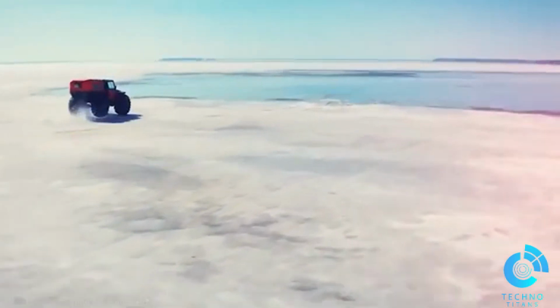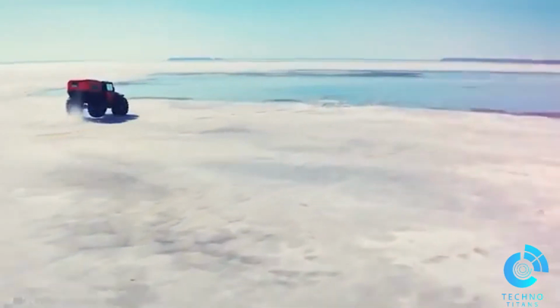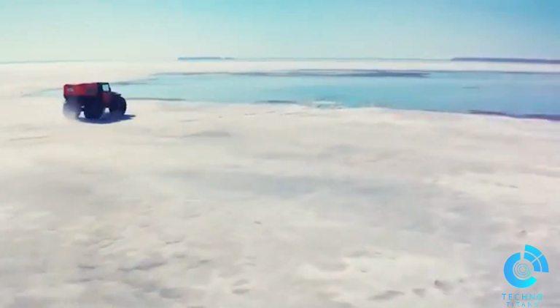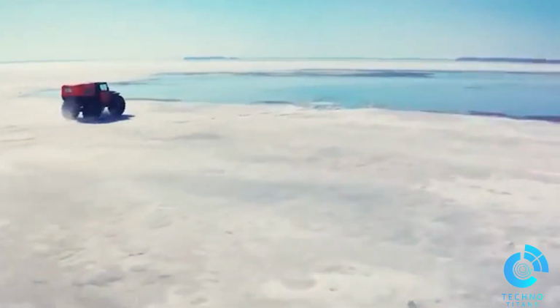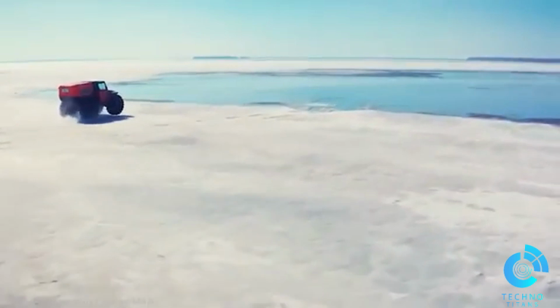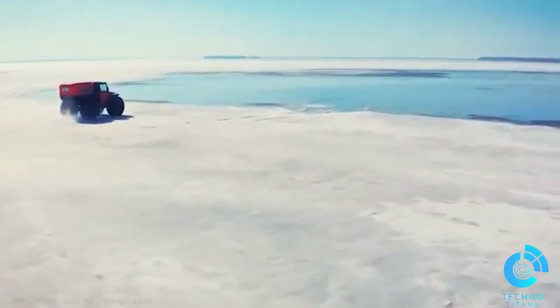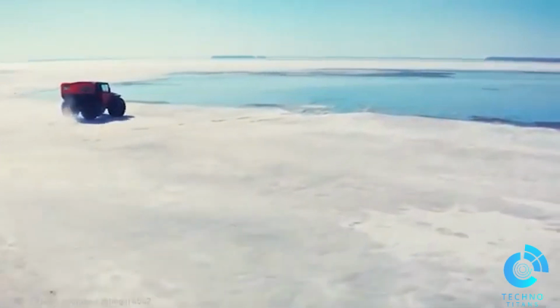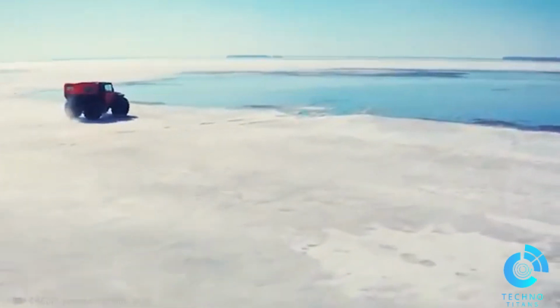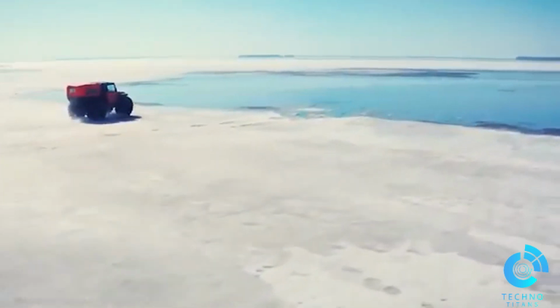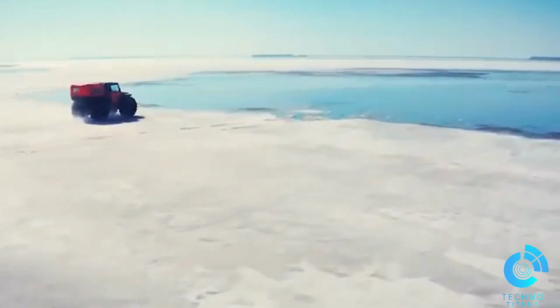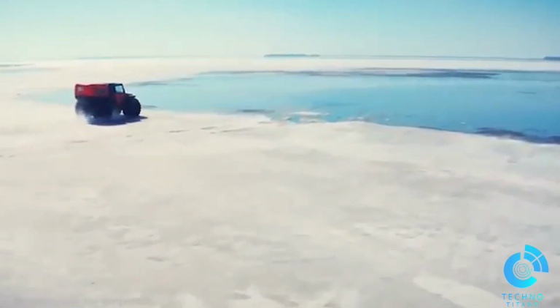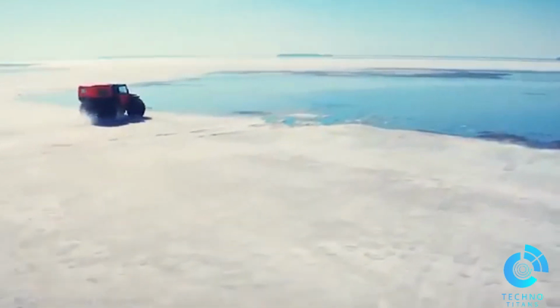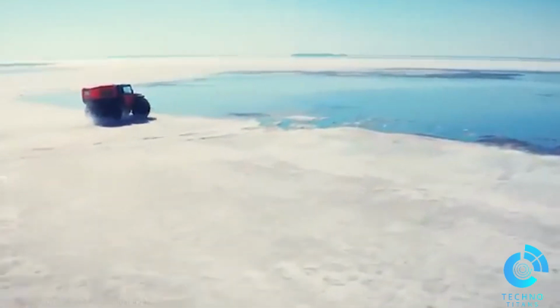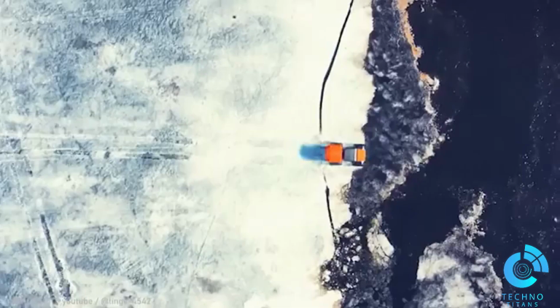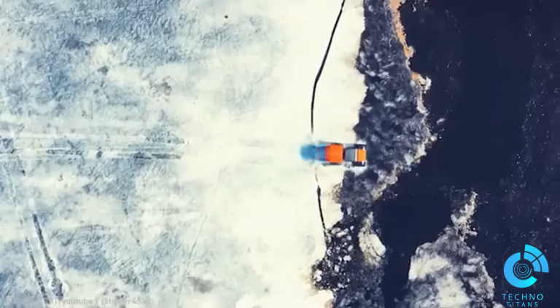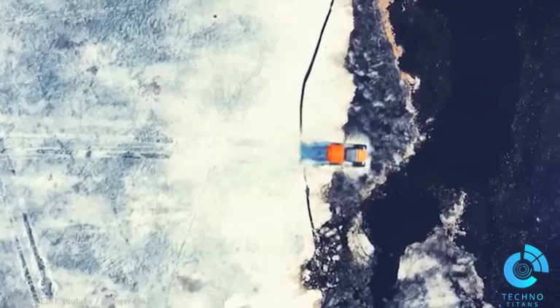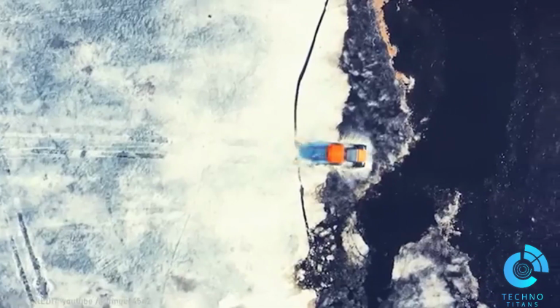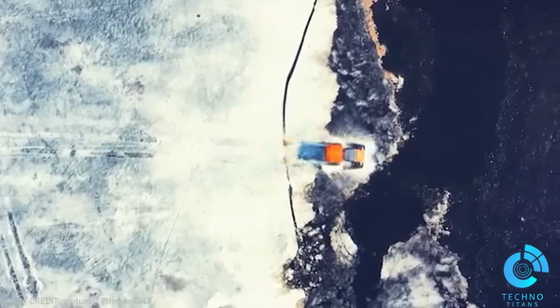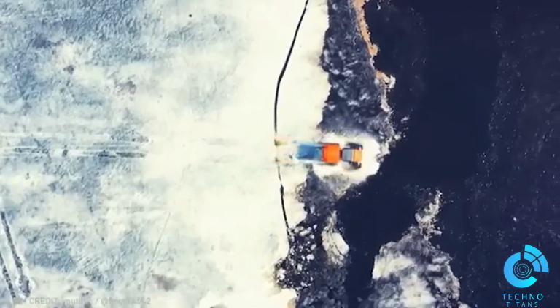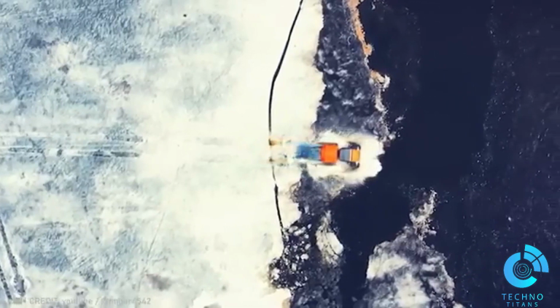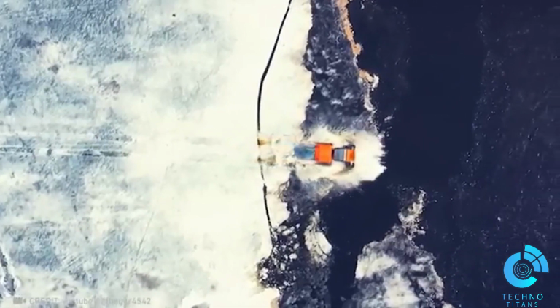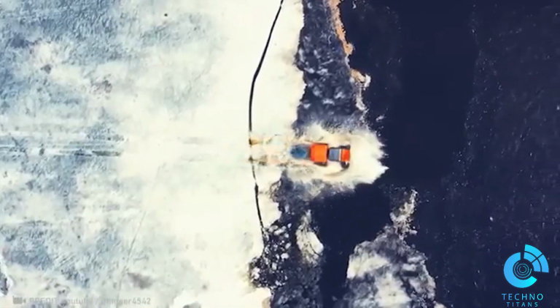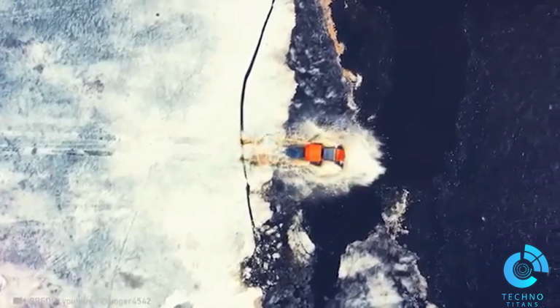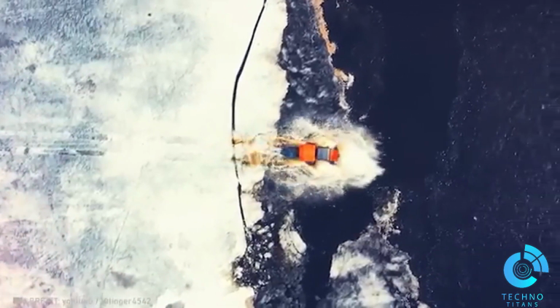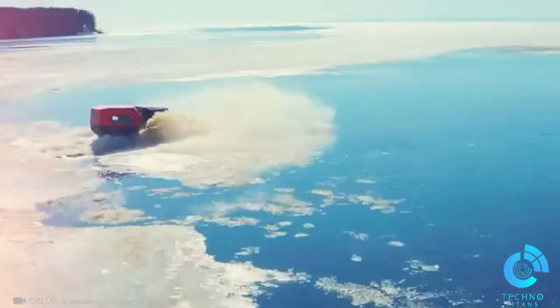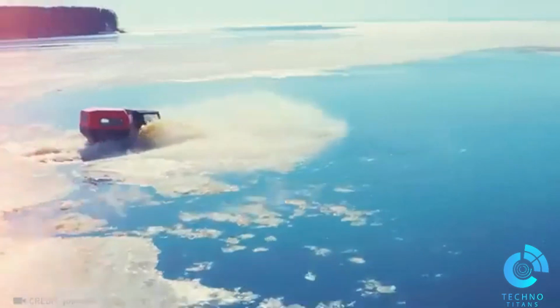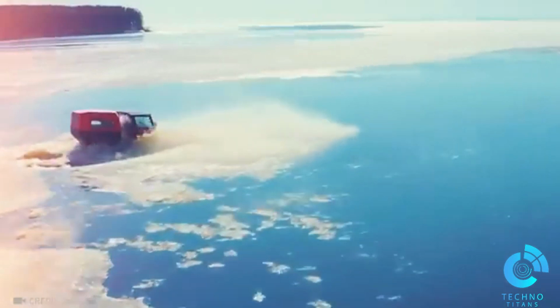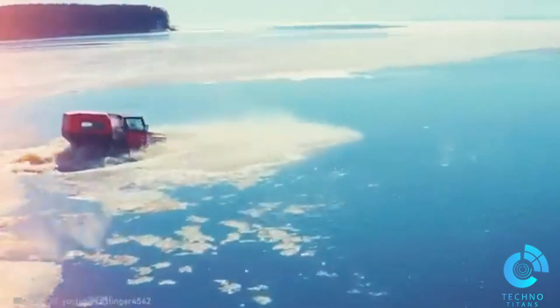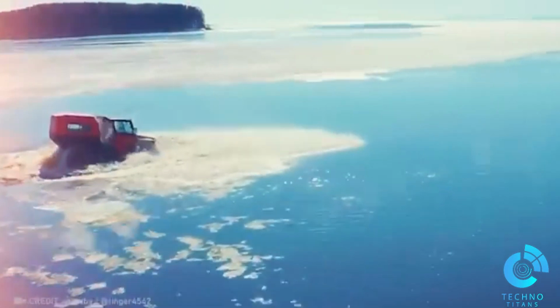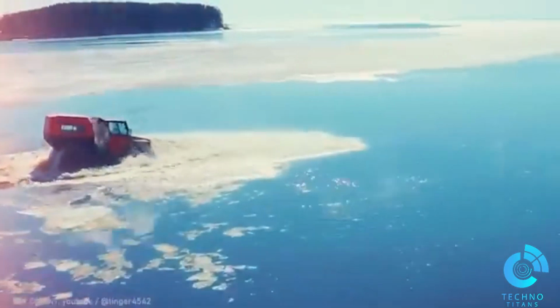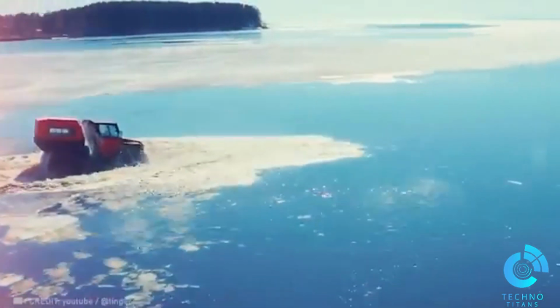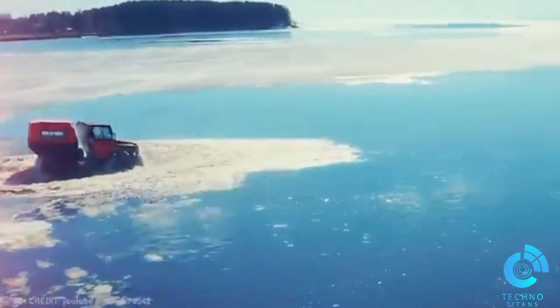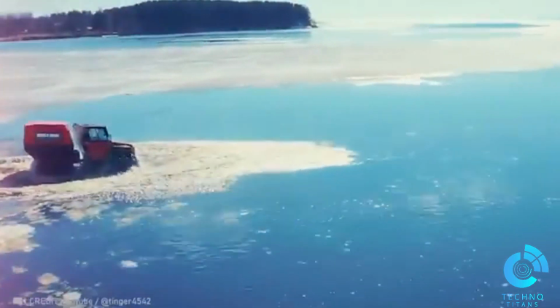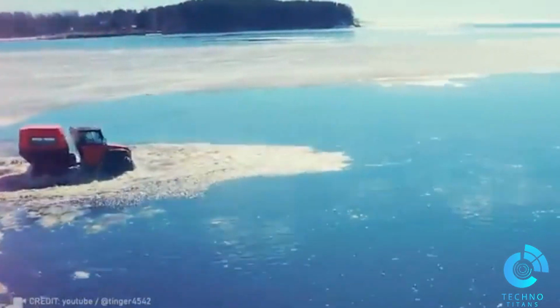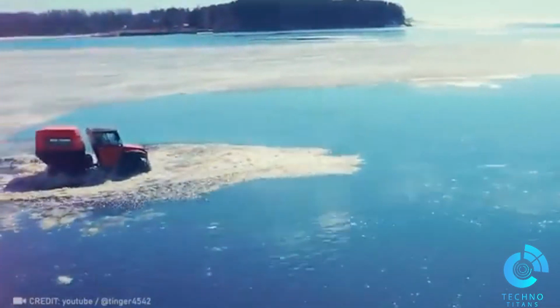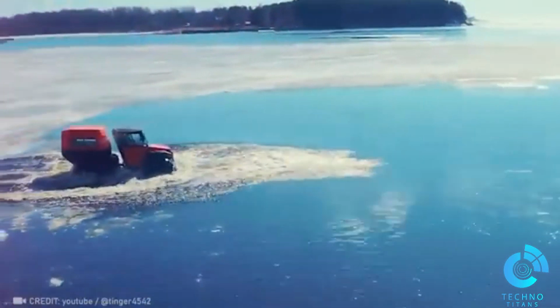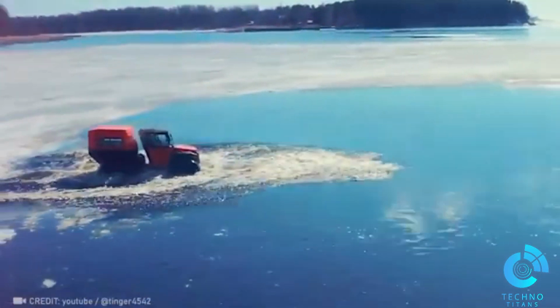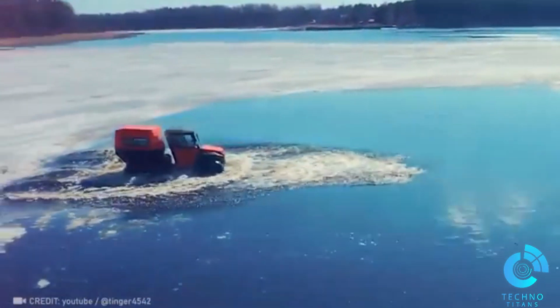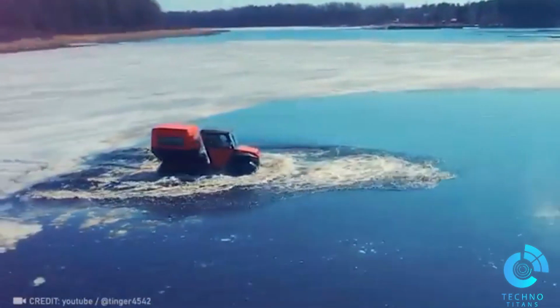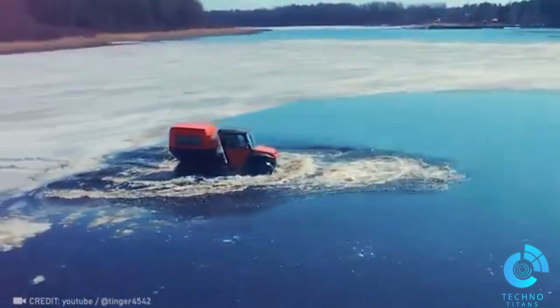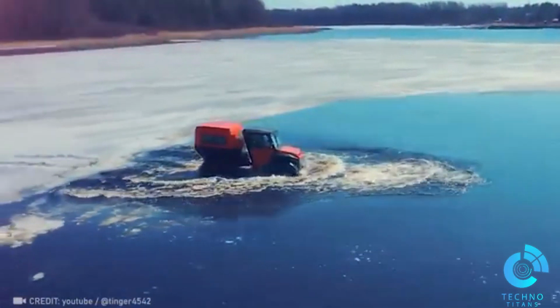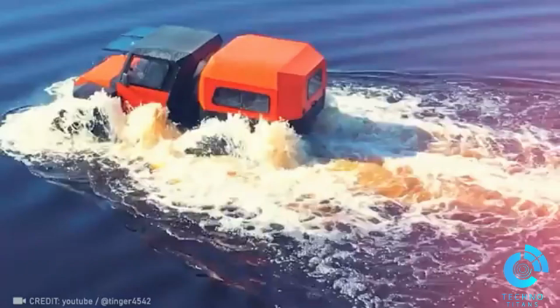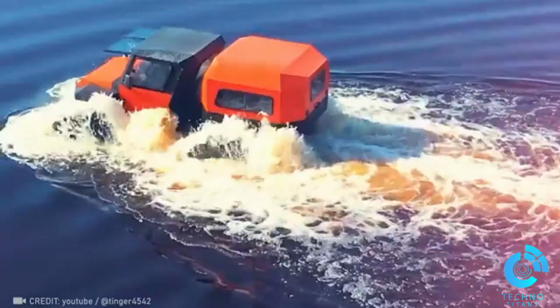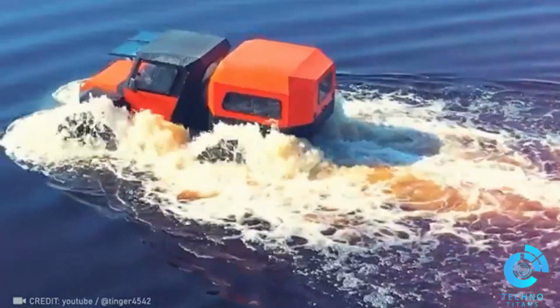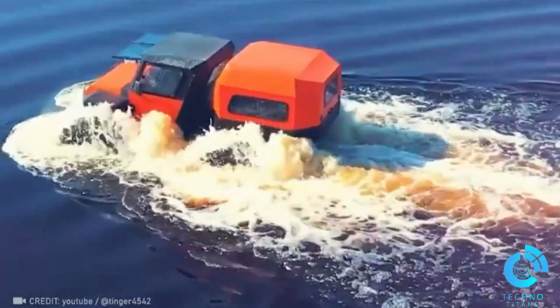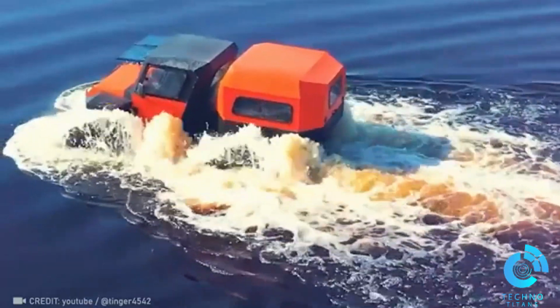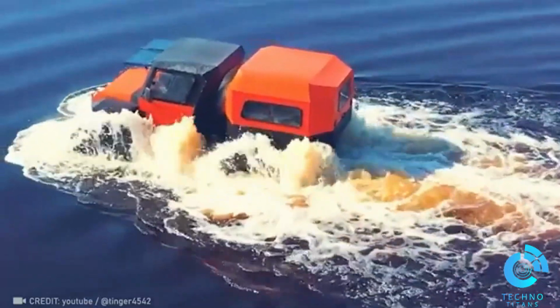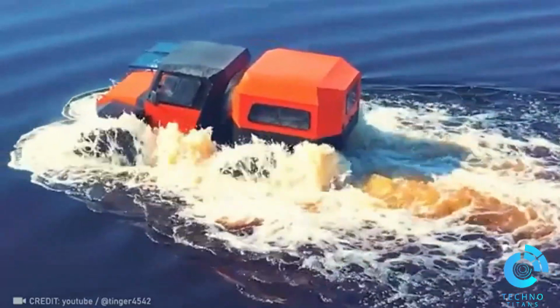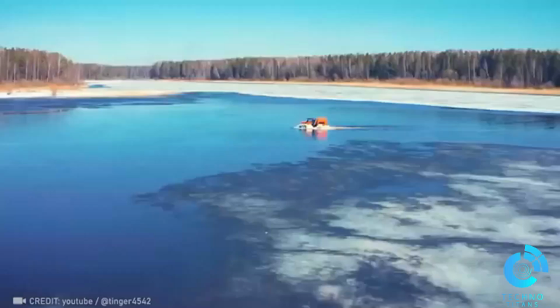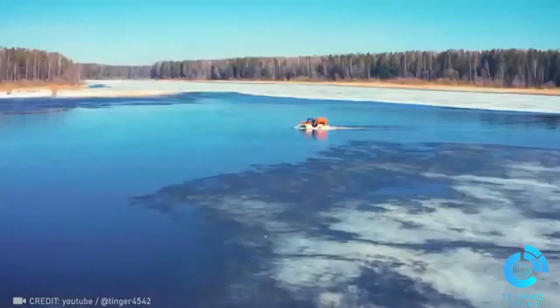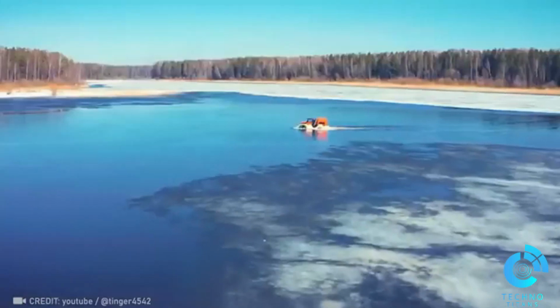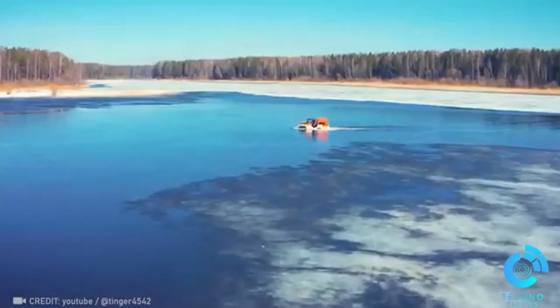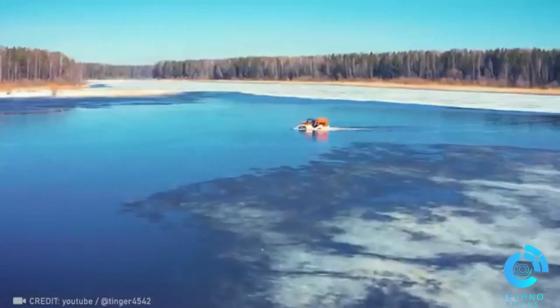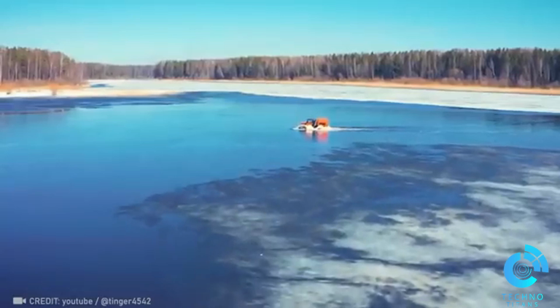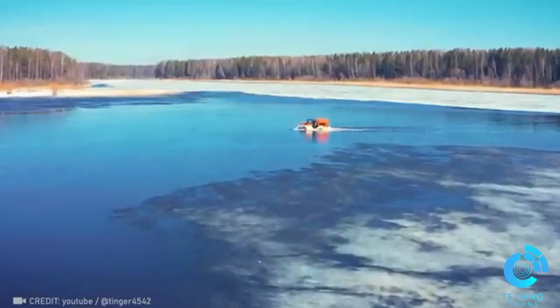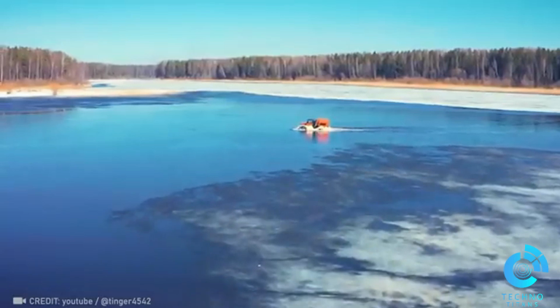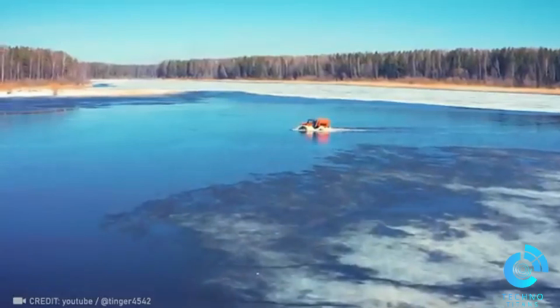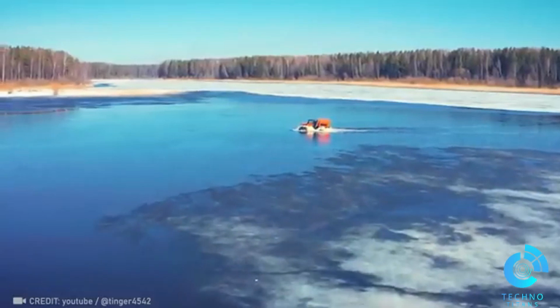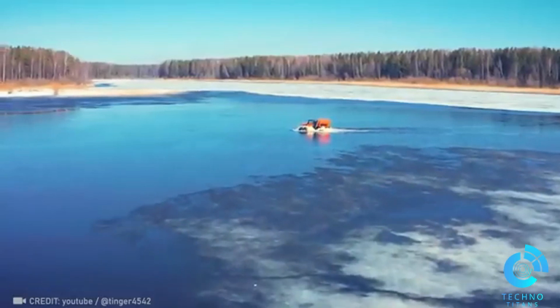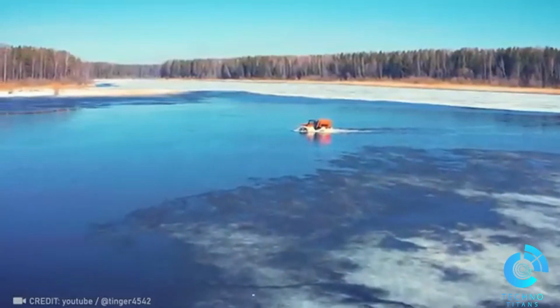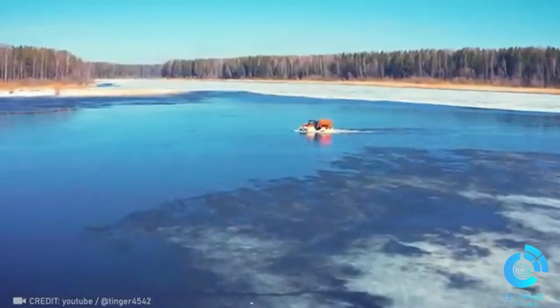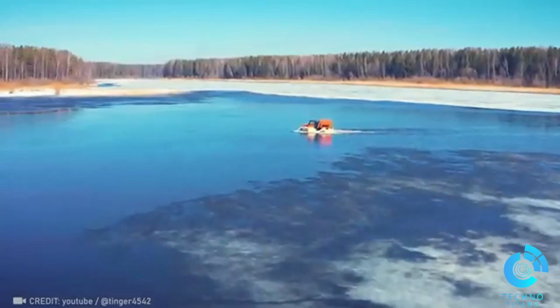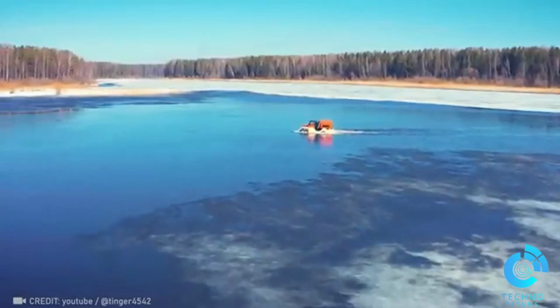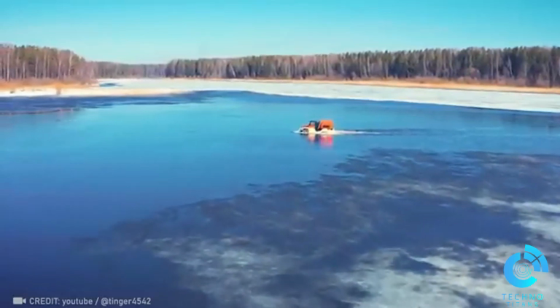With its impressive 20-inch ground clearance, the Tinger Proto scoffs at the need for roads. It's built to dominate the wilderness.